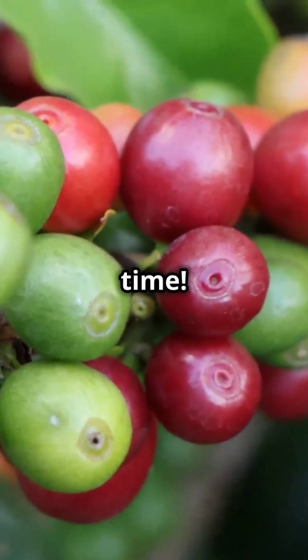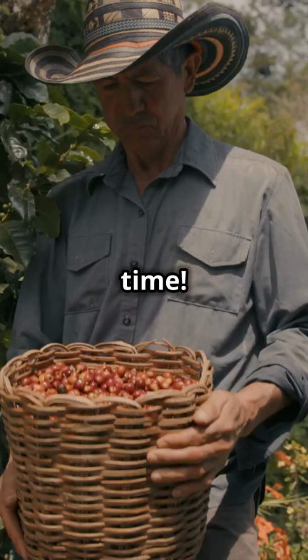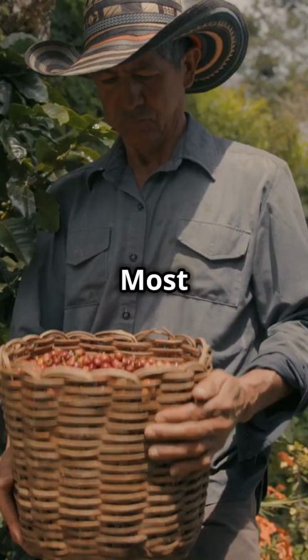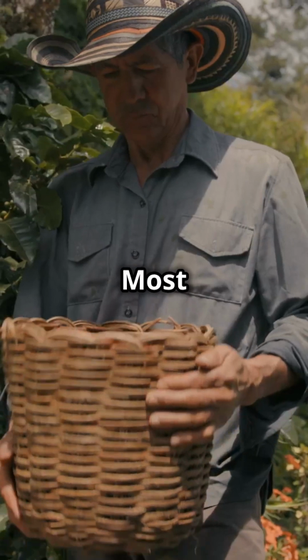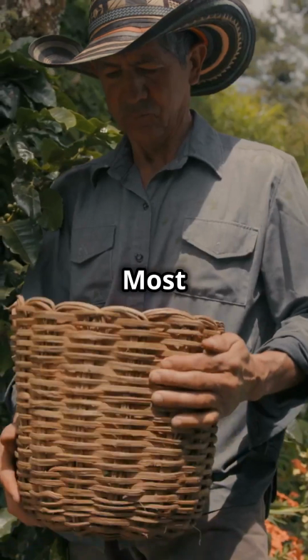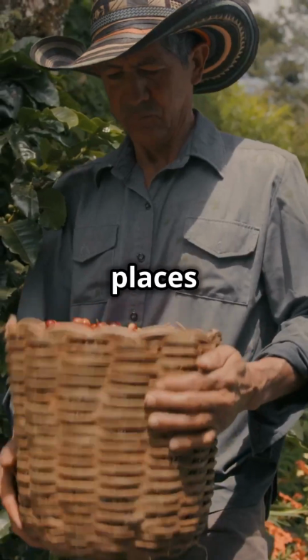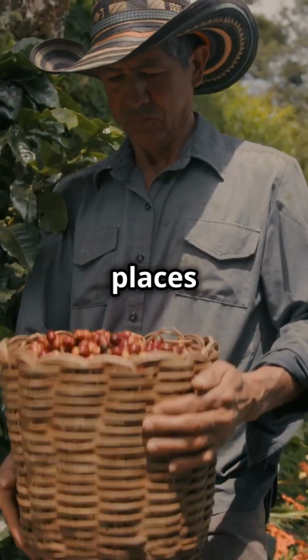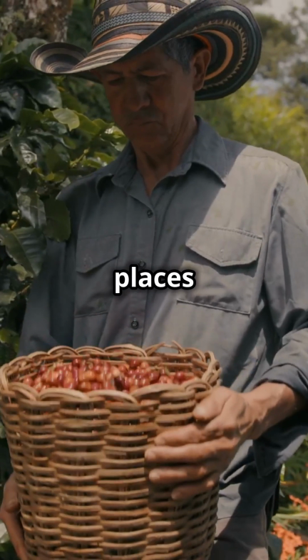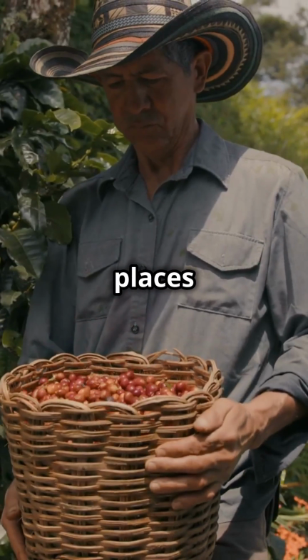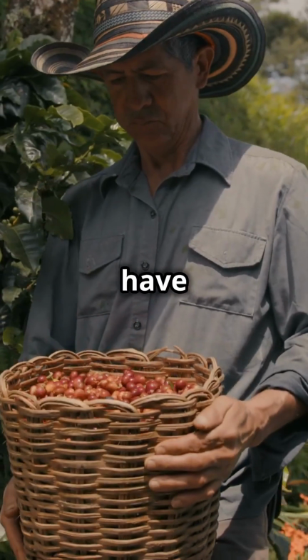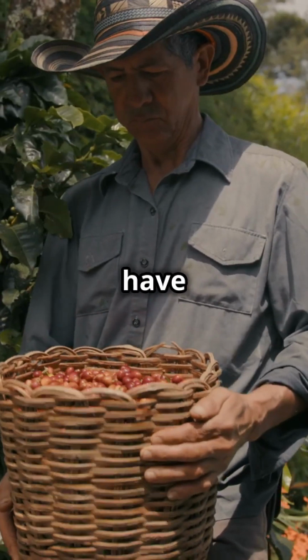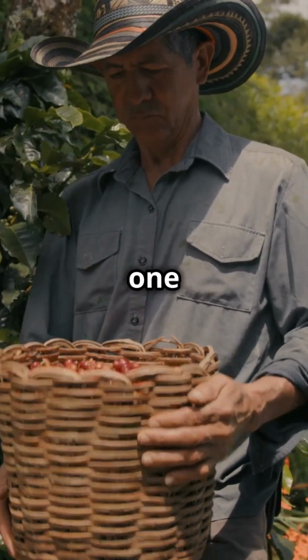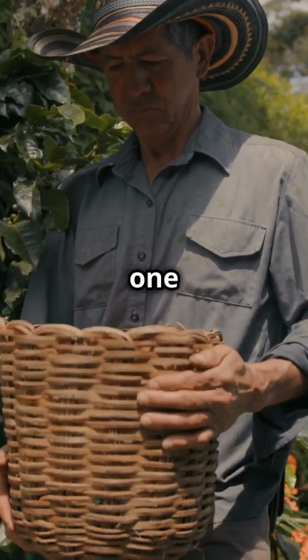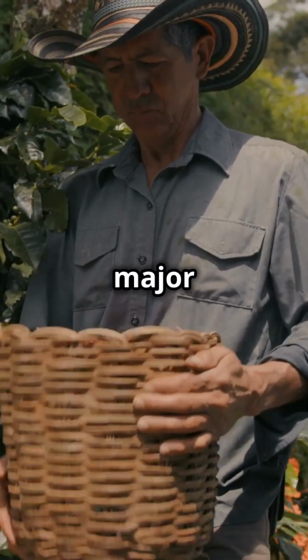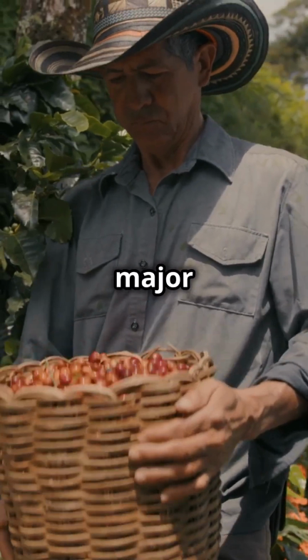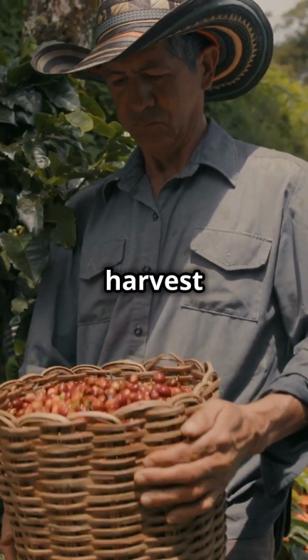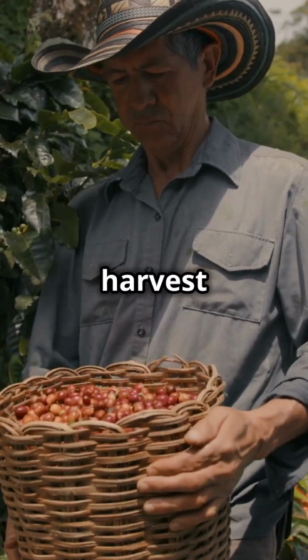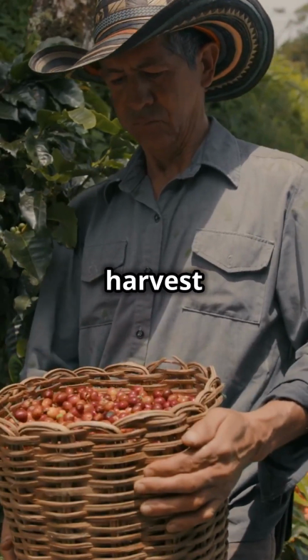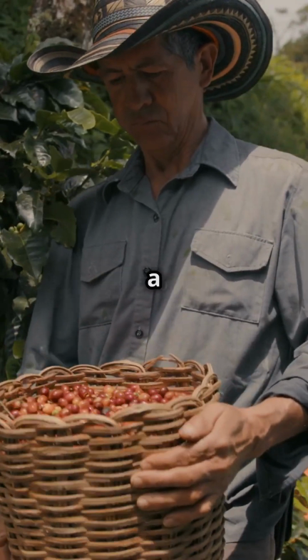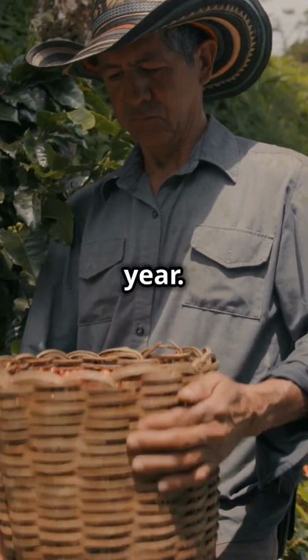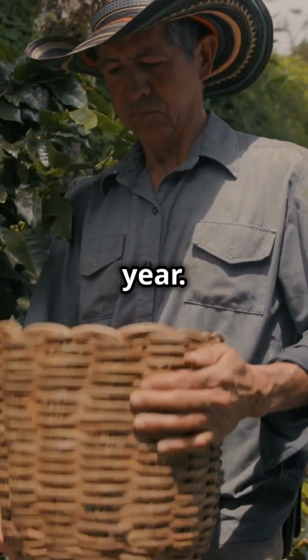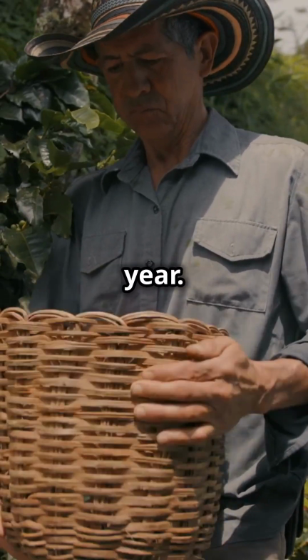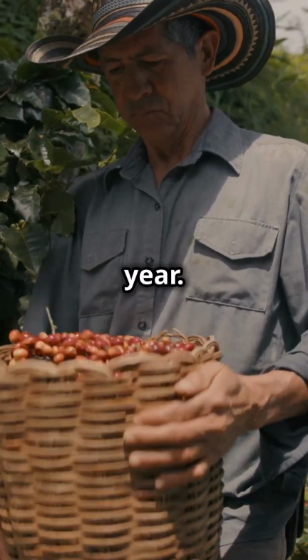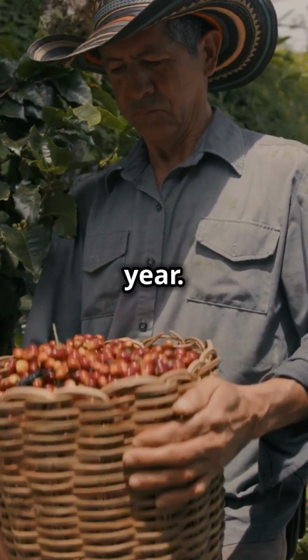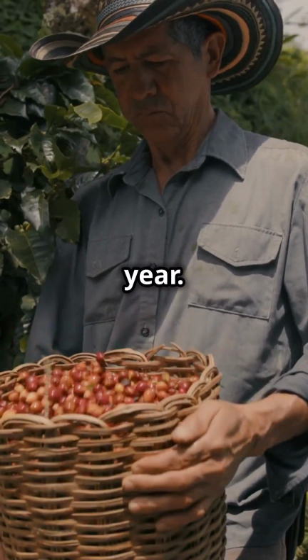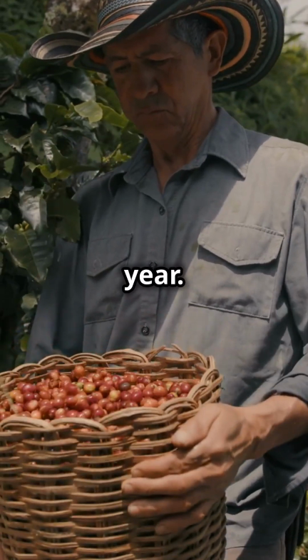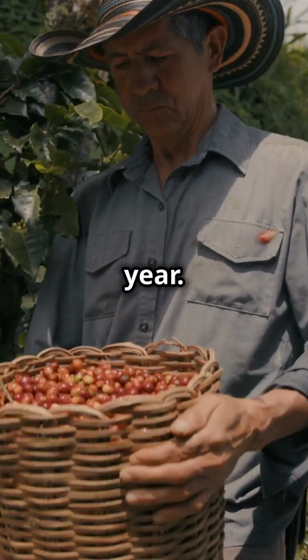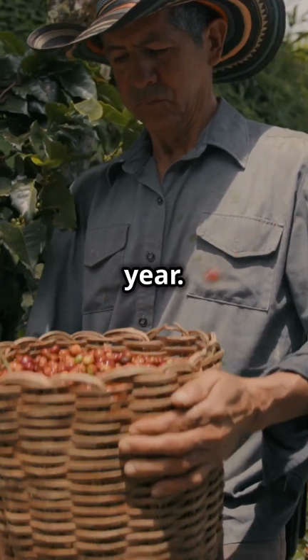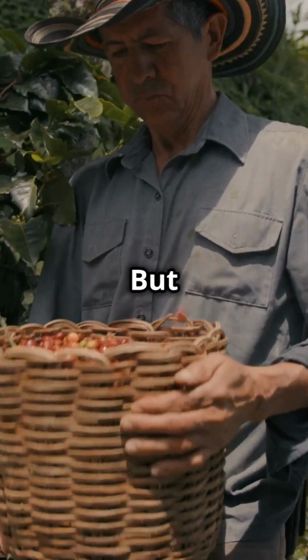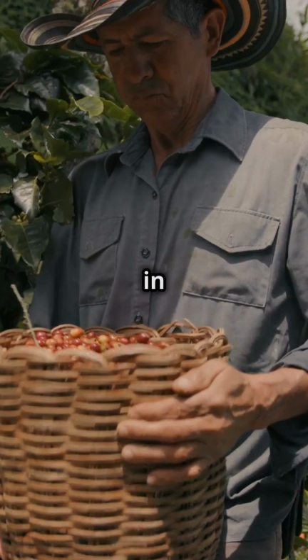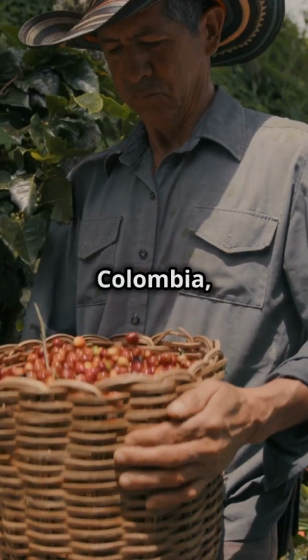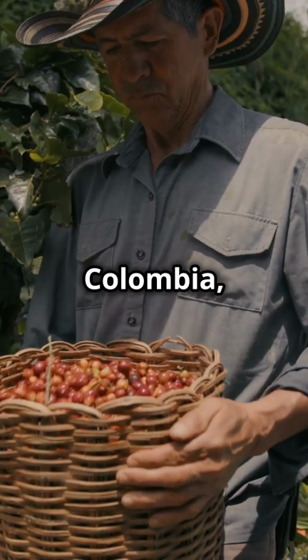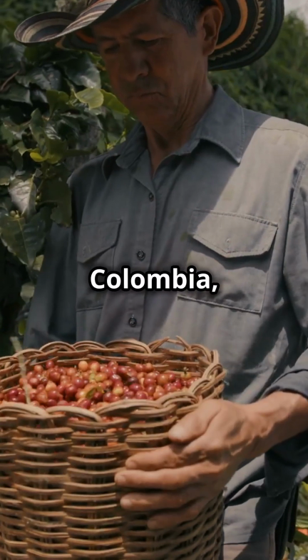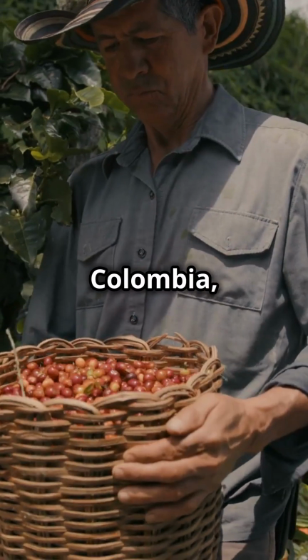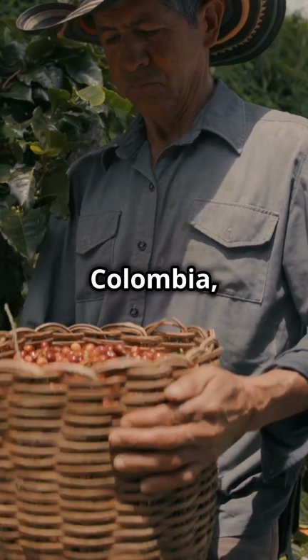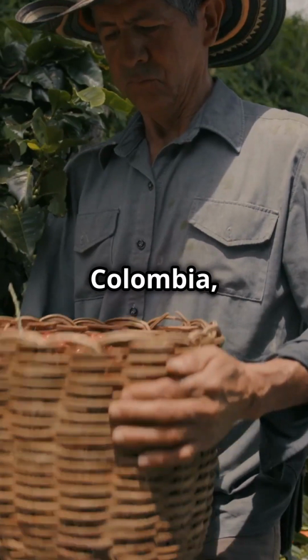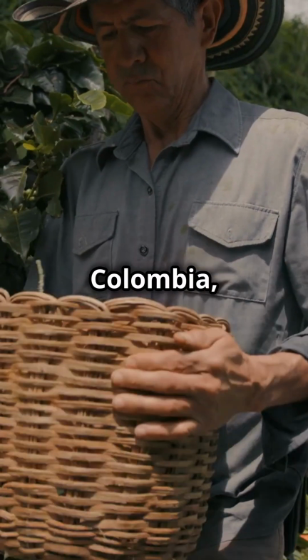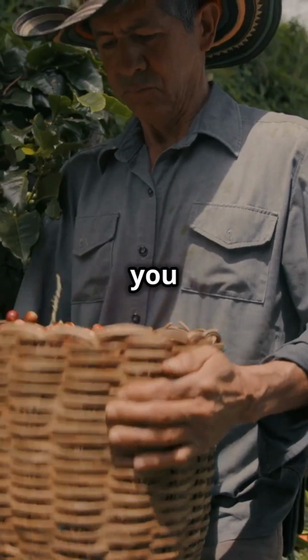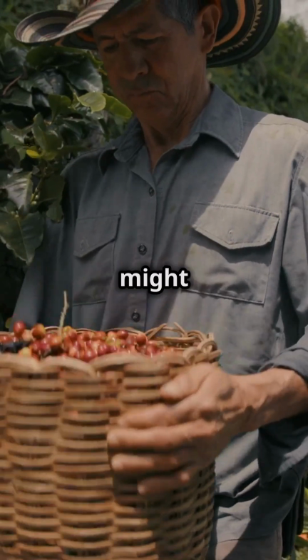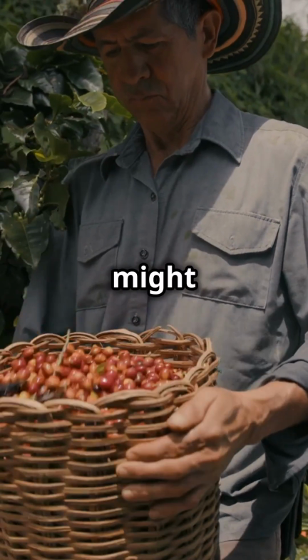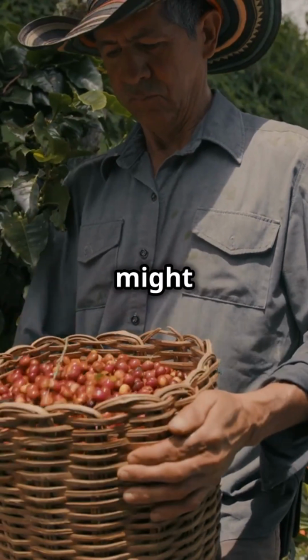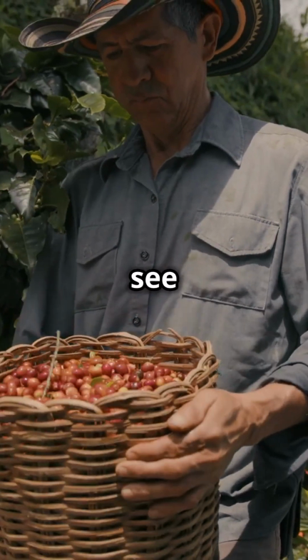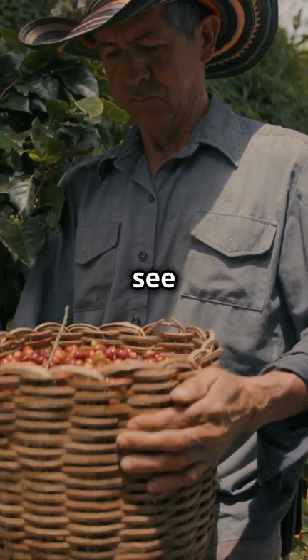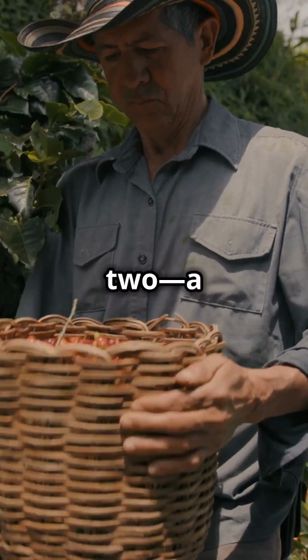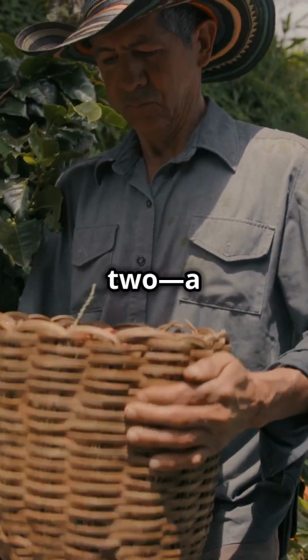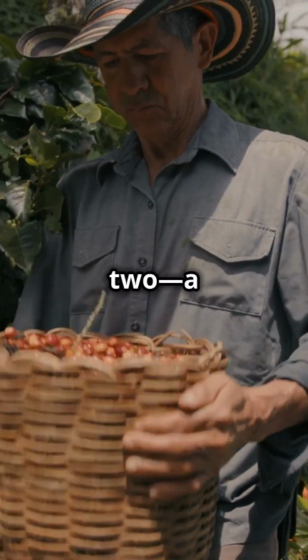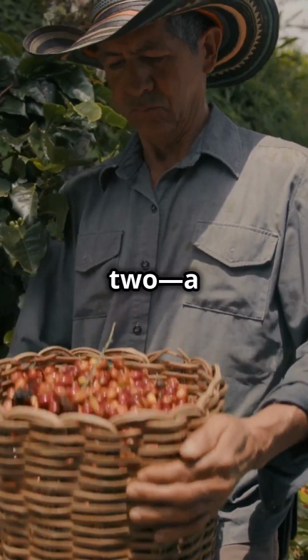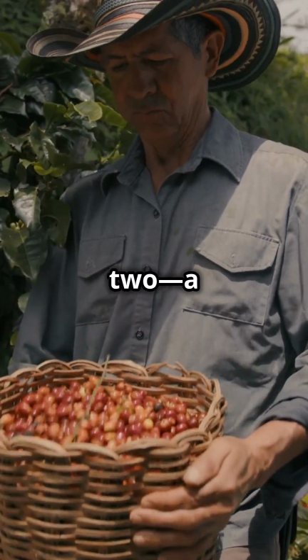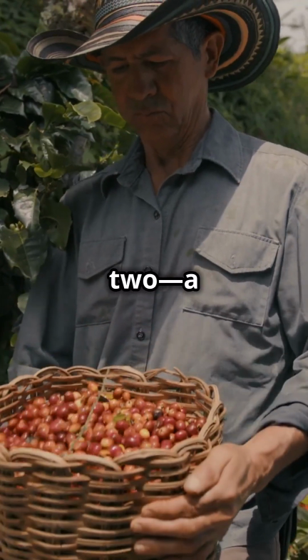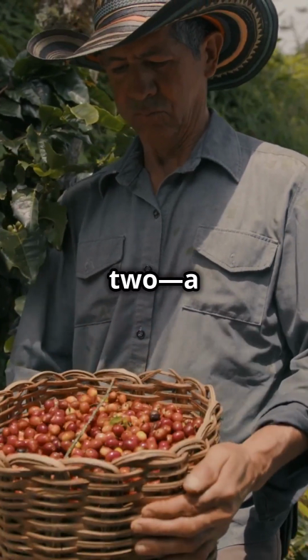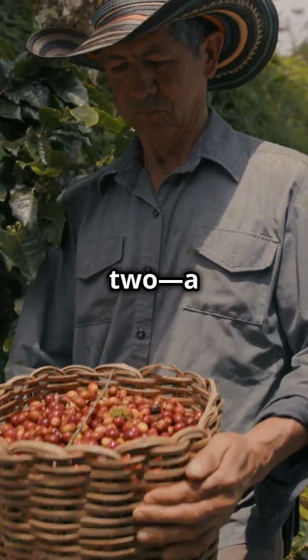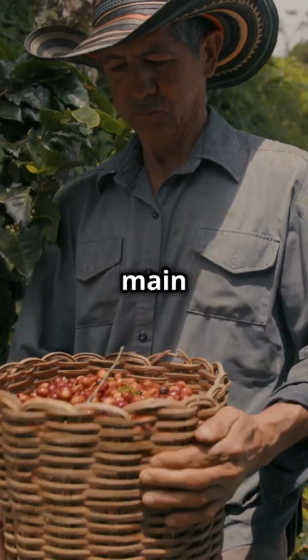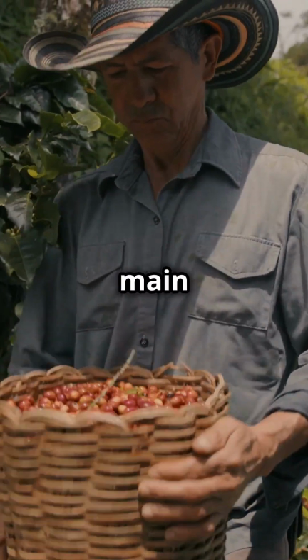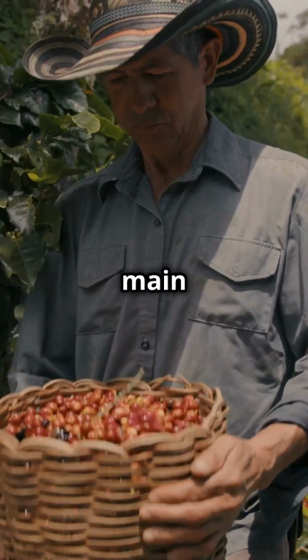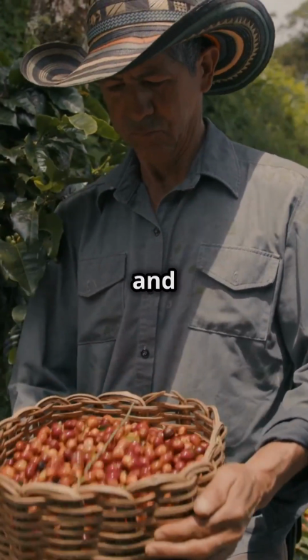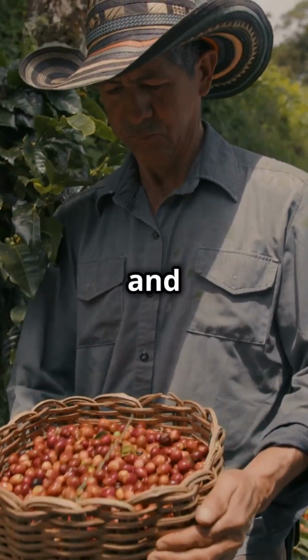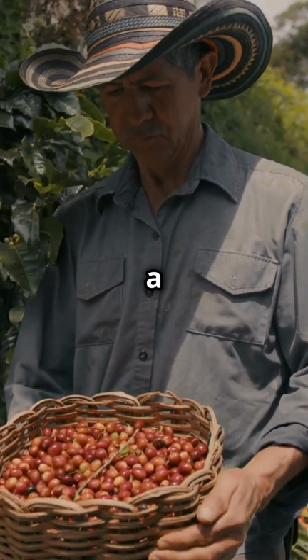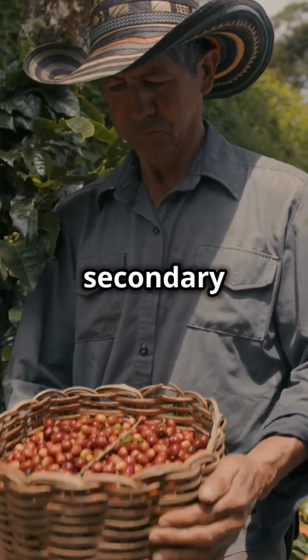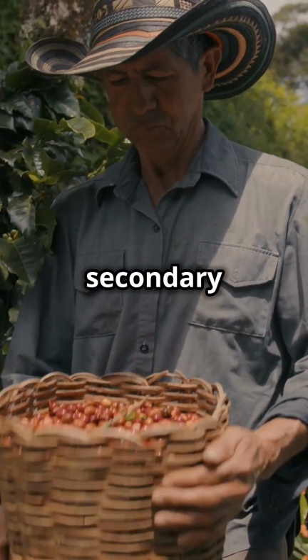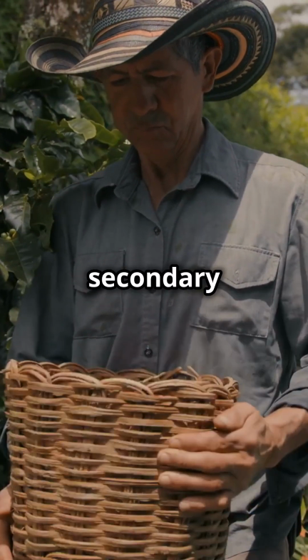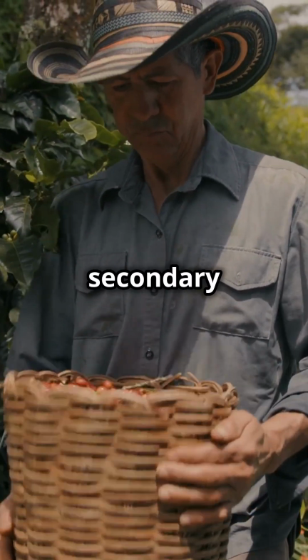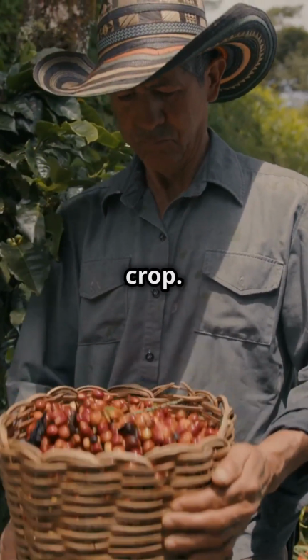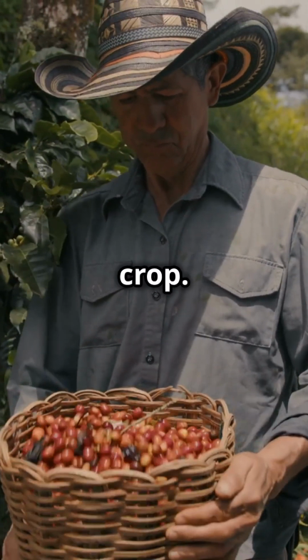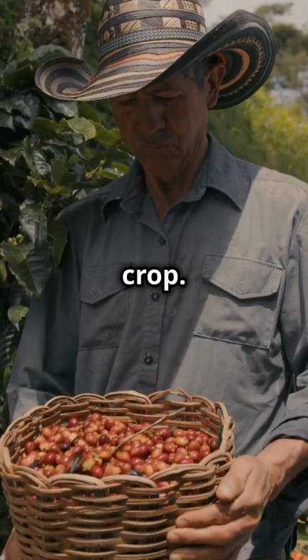Most places have one major harvest a year. But in Colombia, you might see two — a main and a secondary crop.